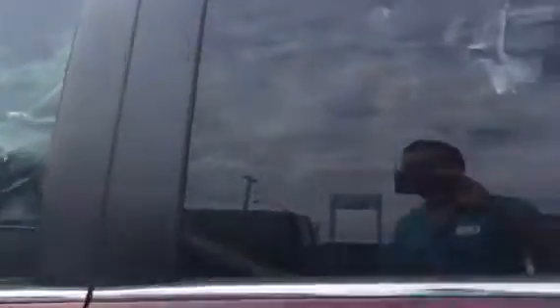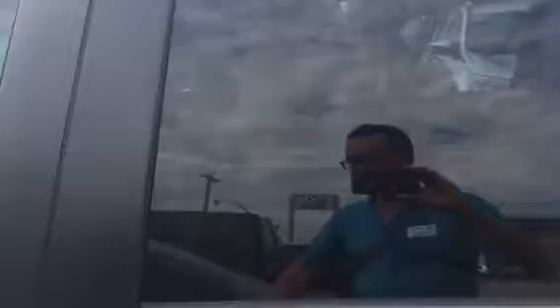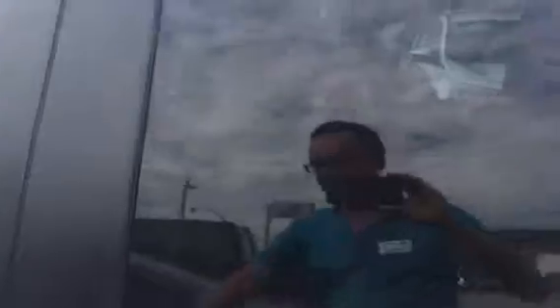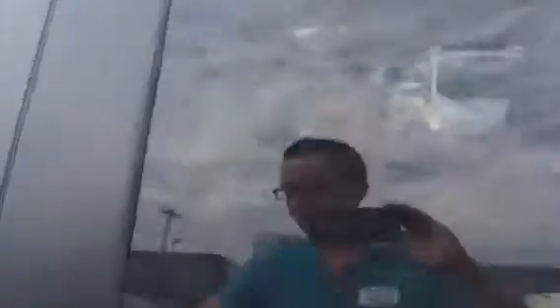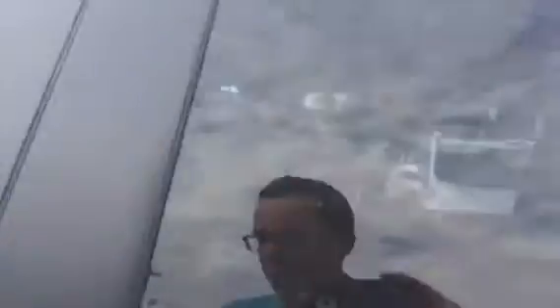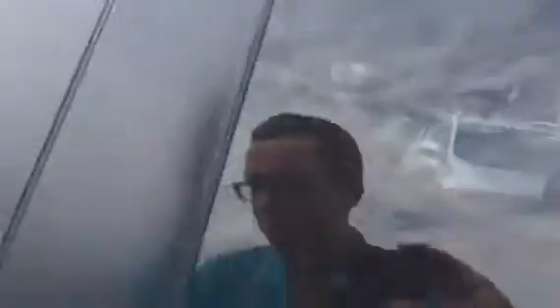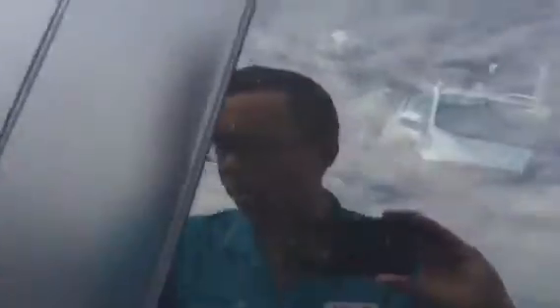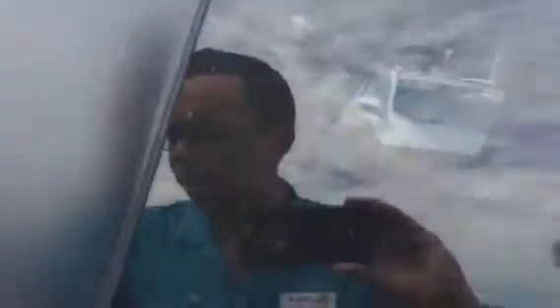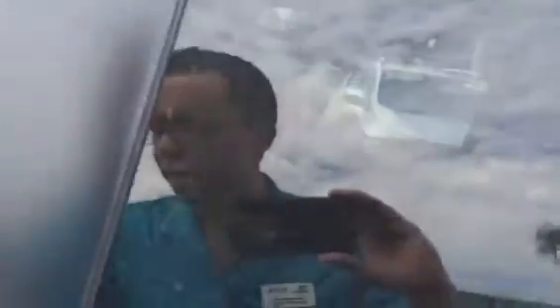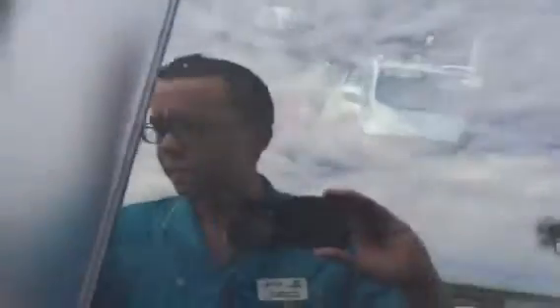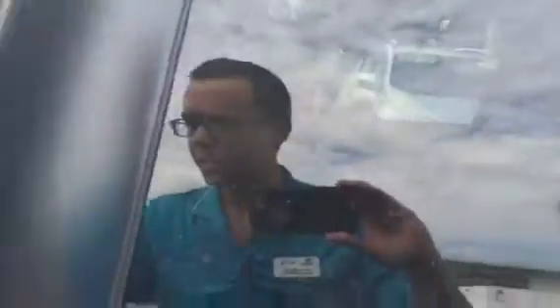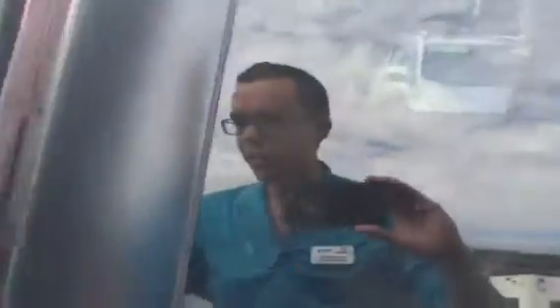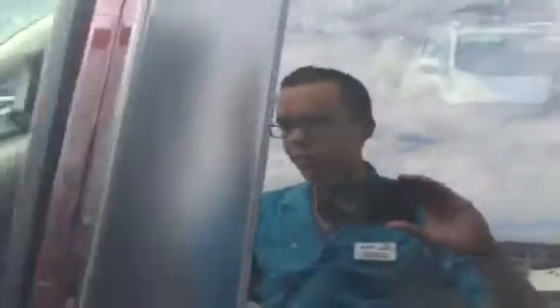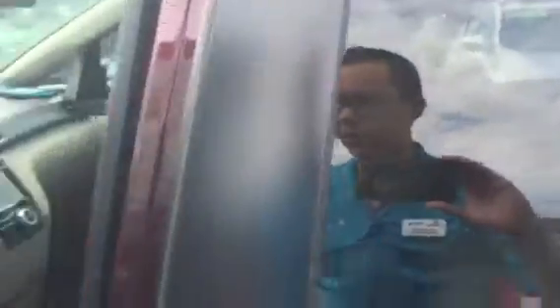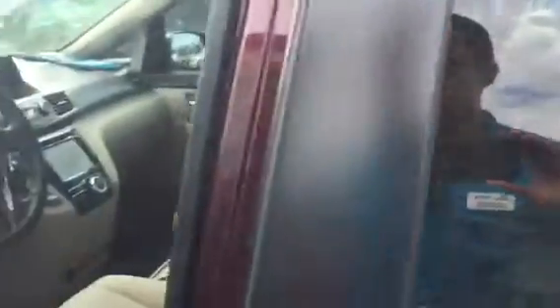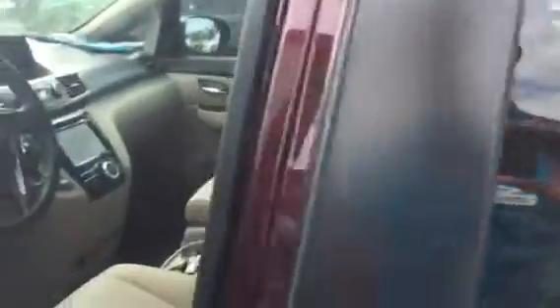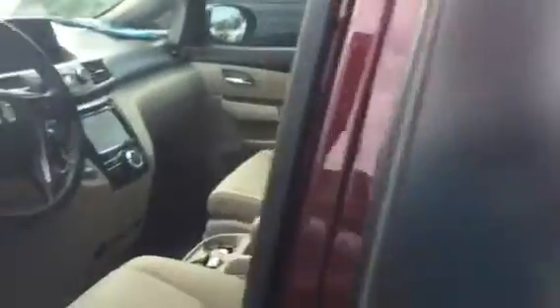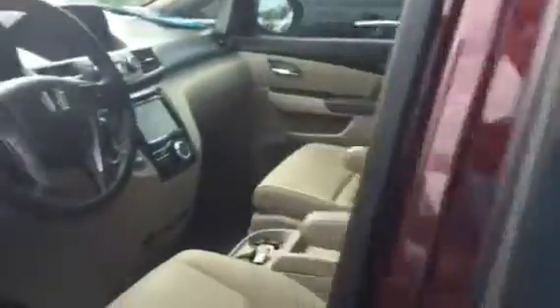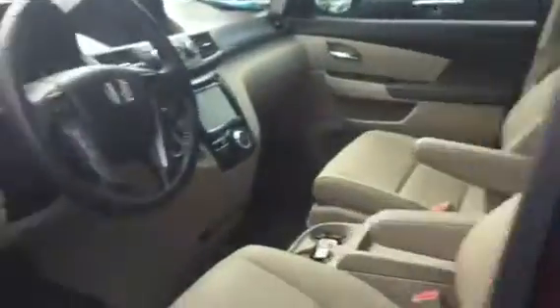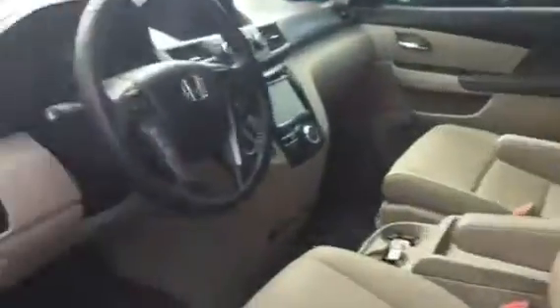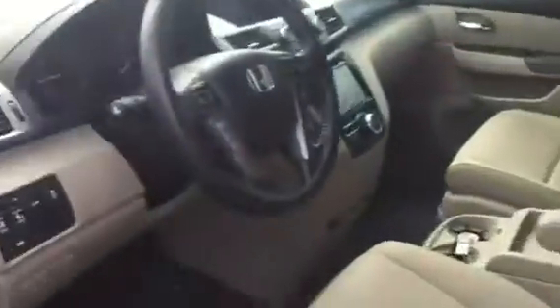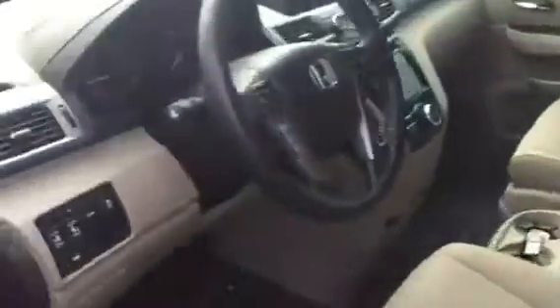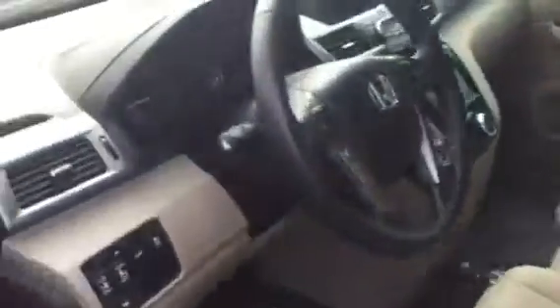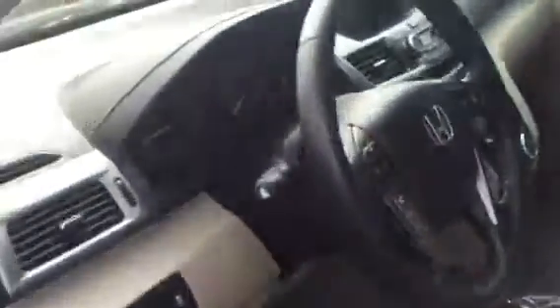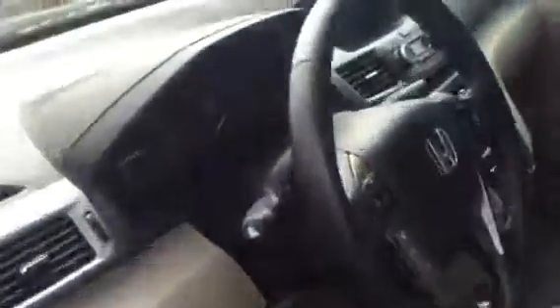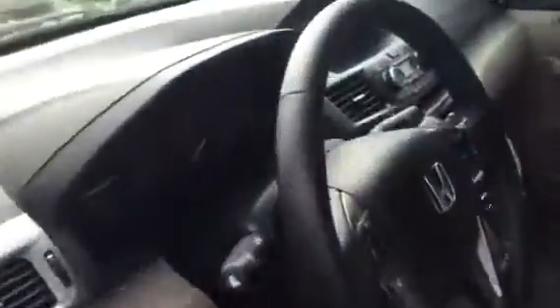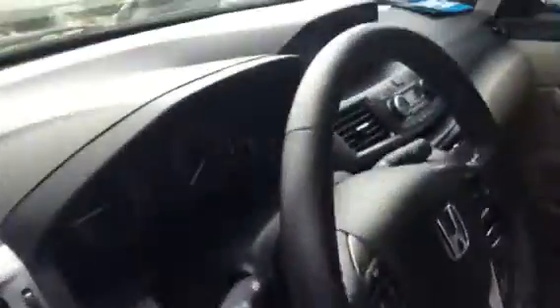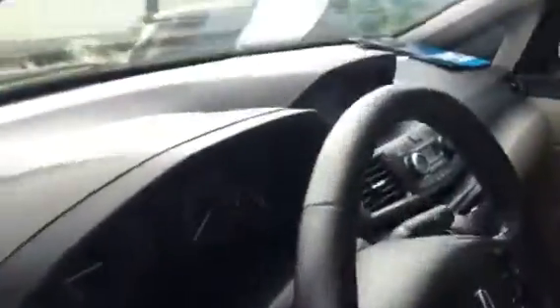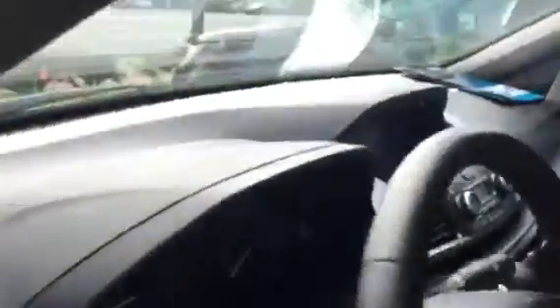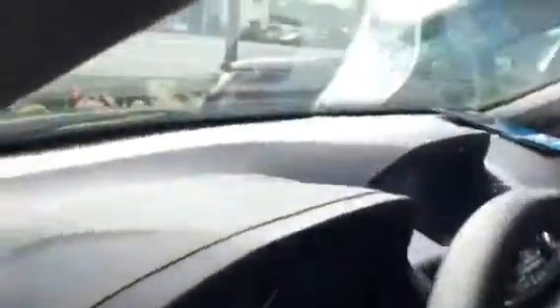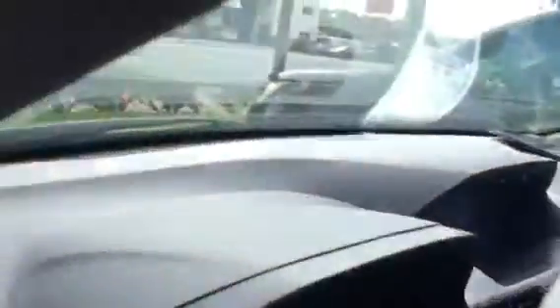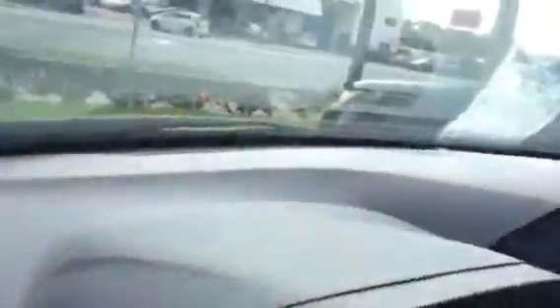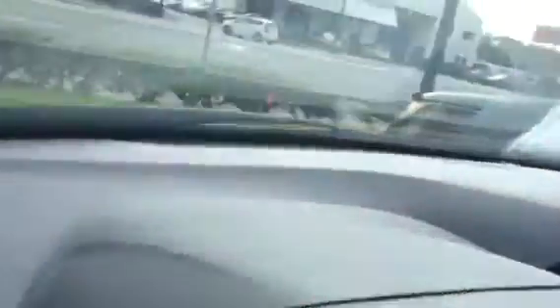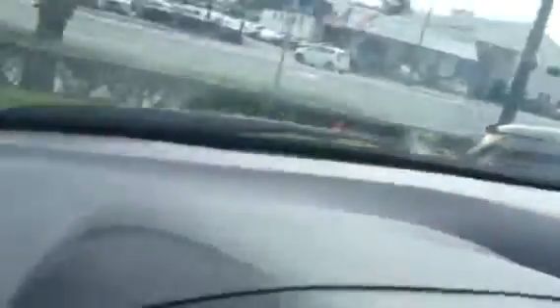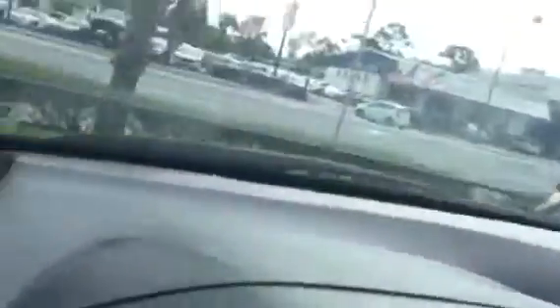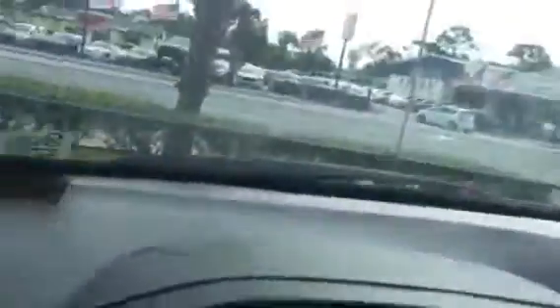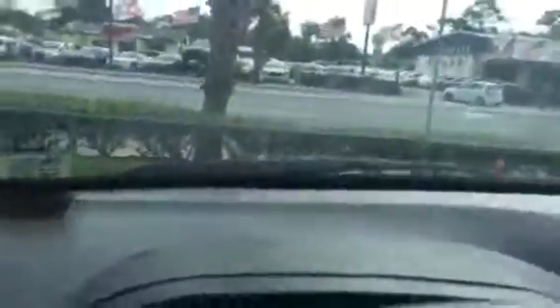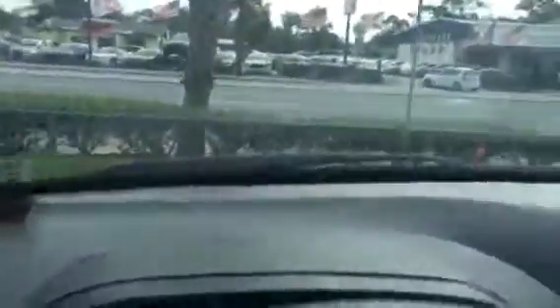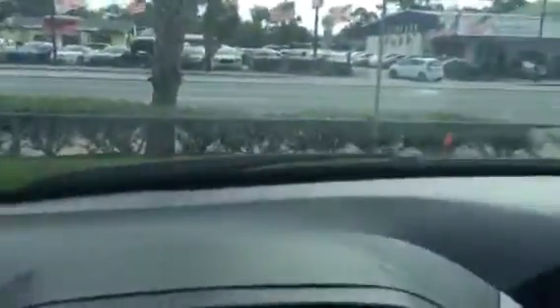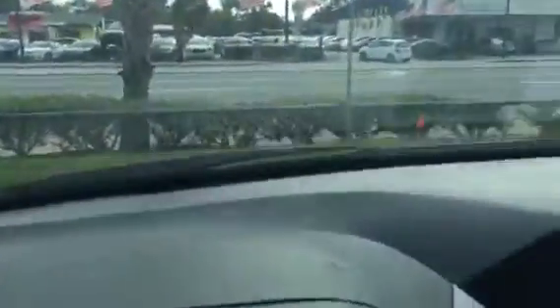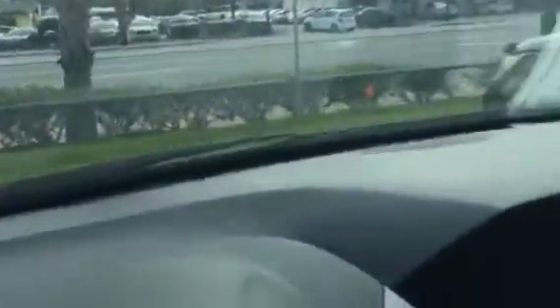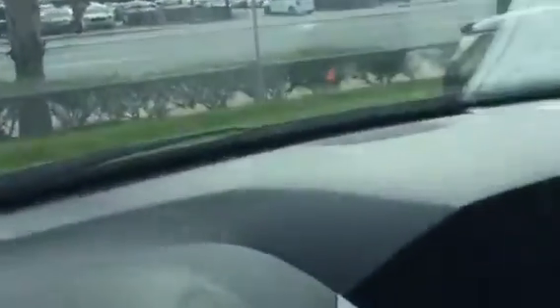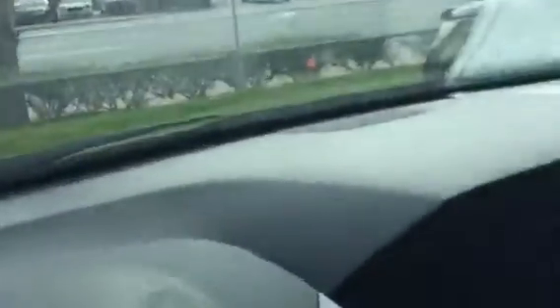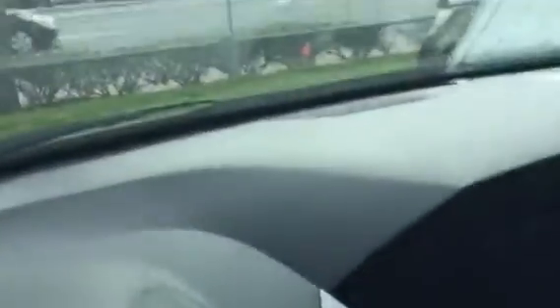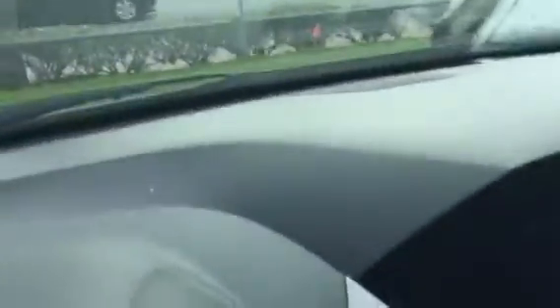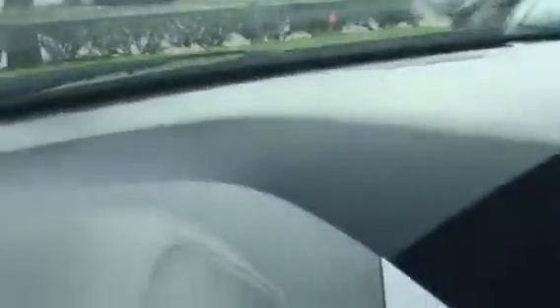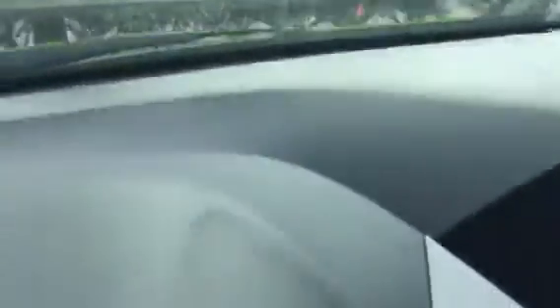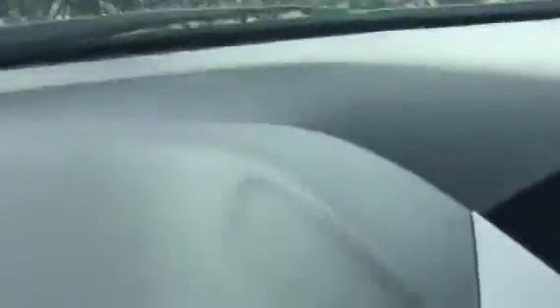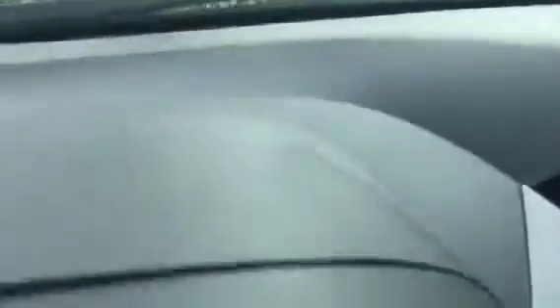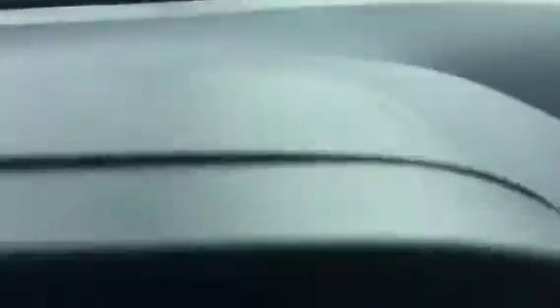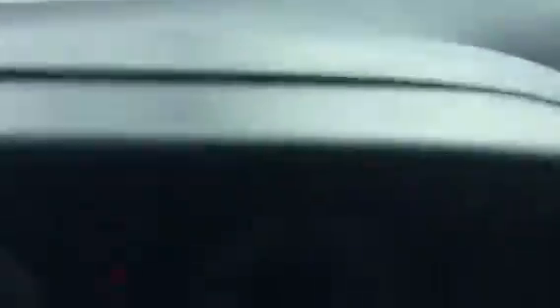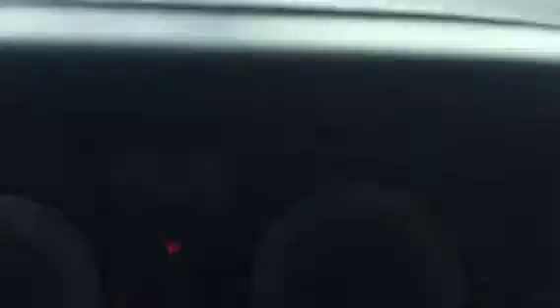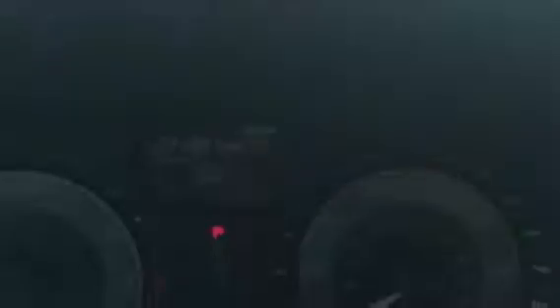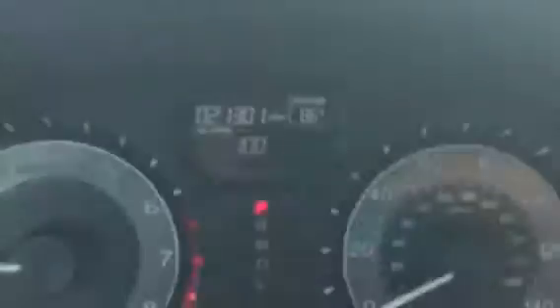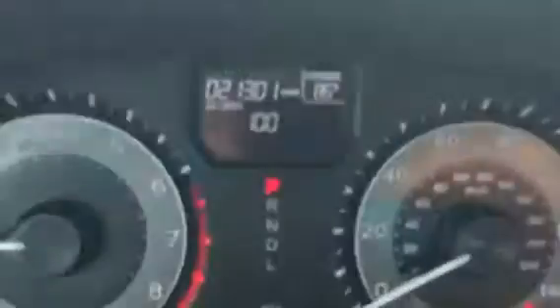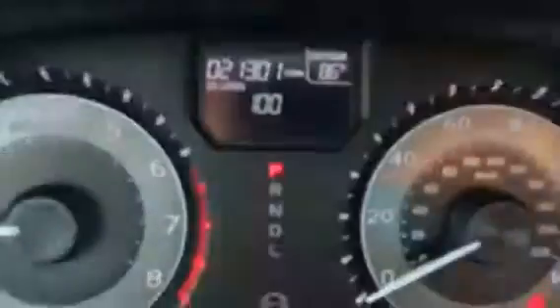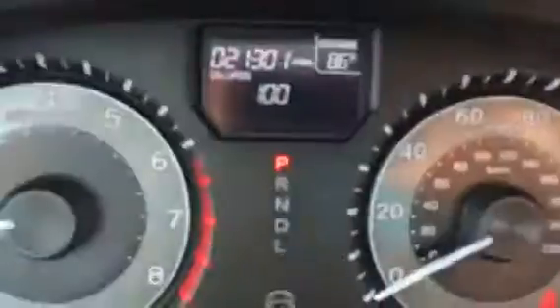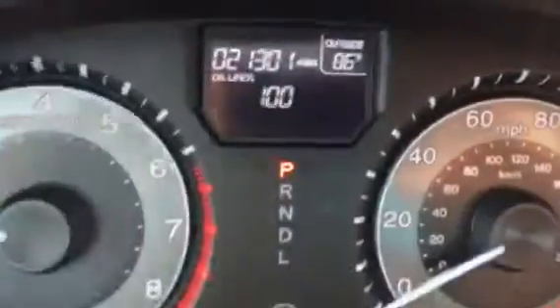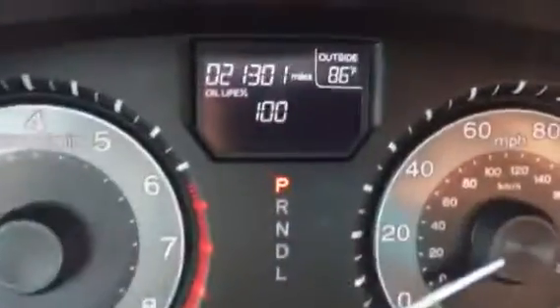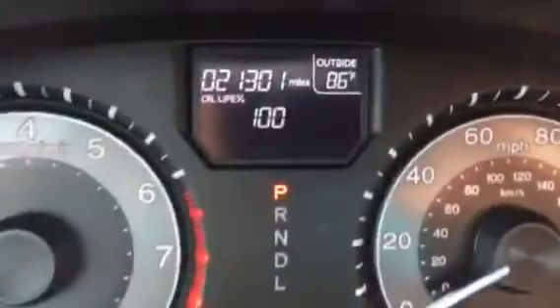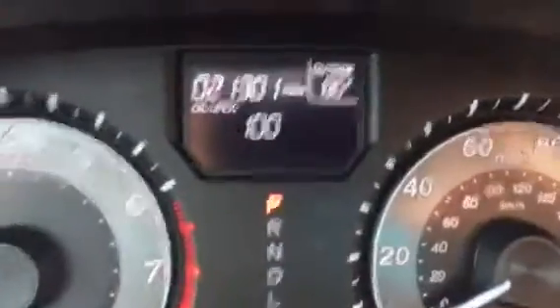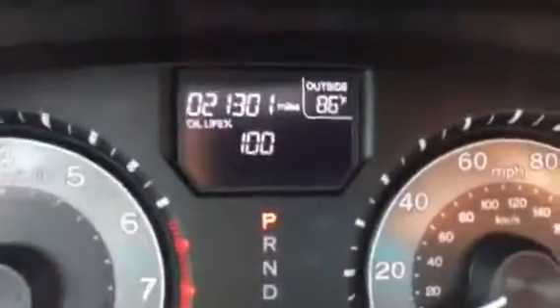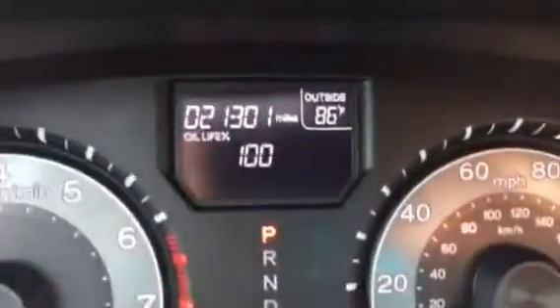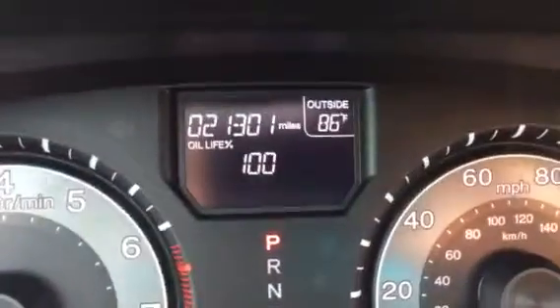I'll just give you a quick look at the interior. Right off the bat, here are the current miles of the vehicle.